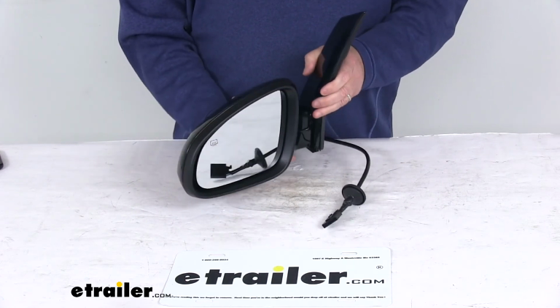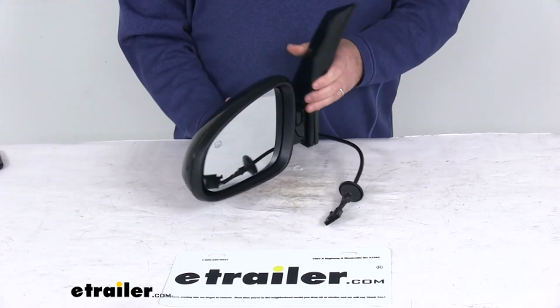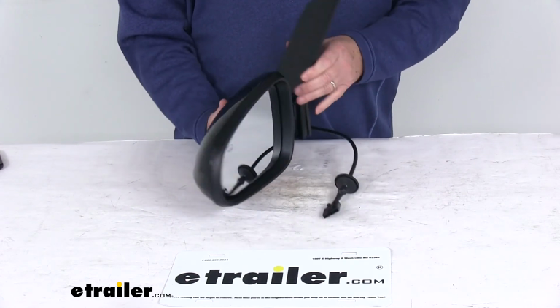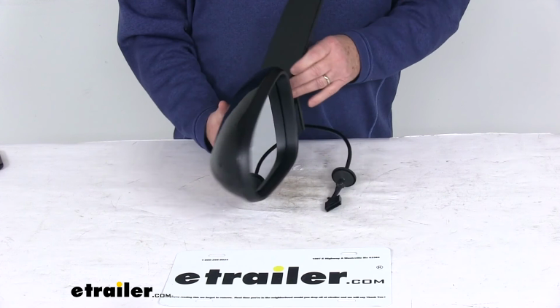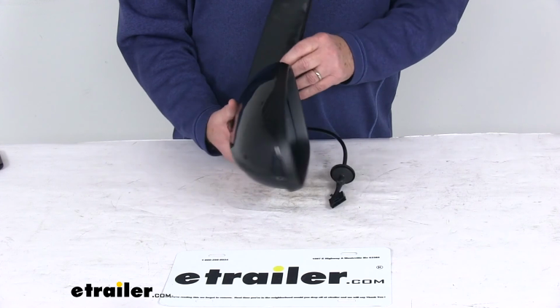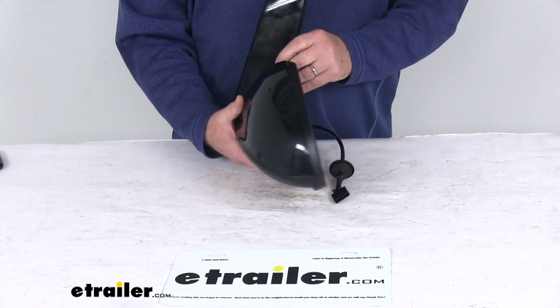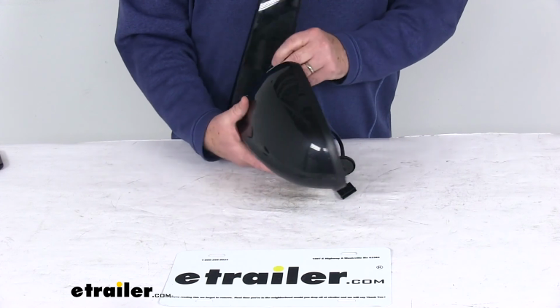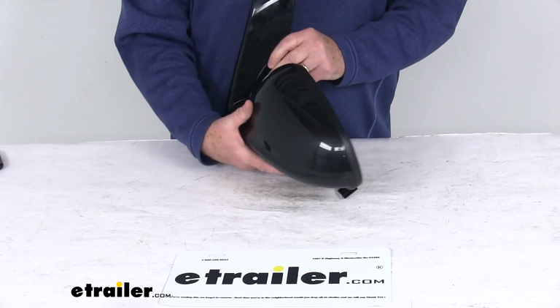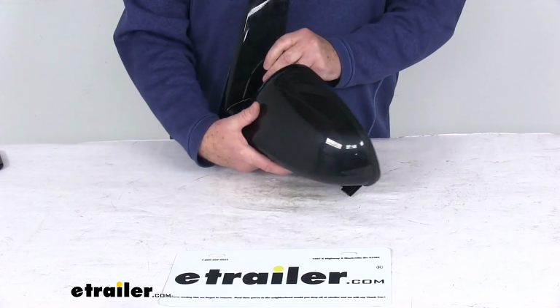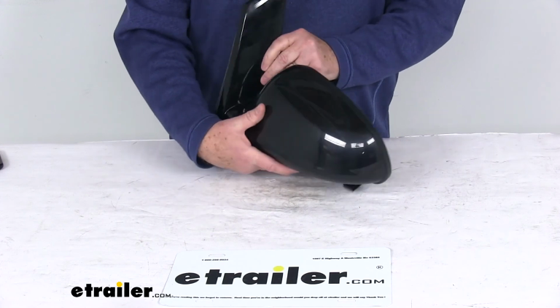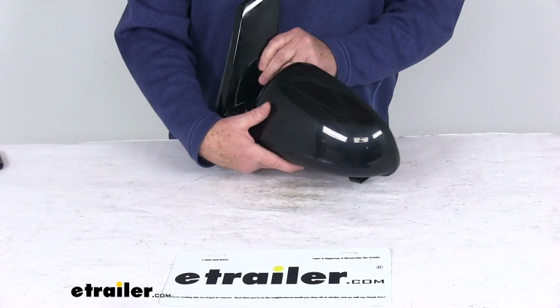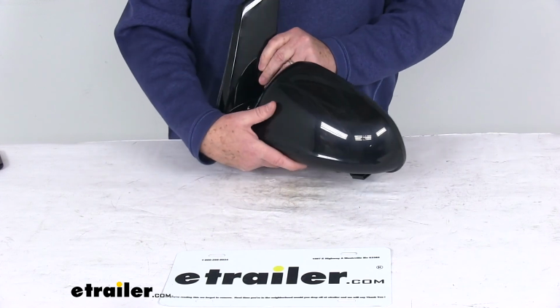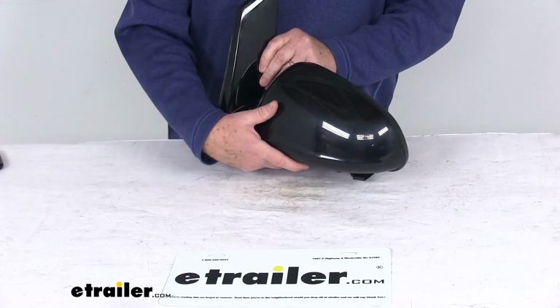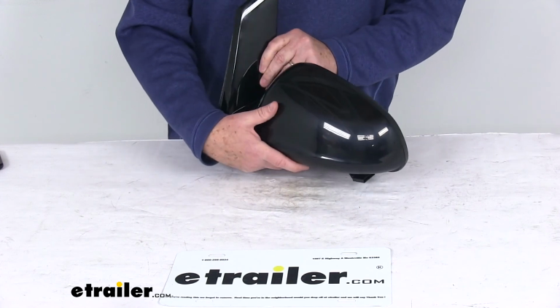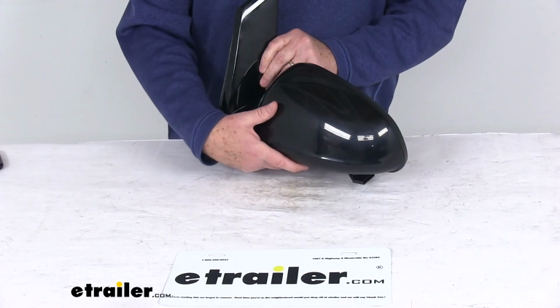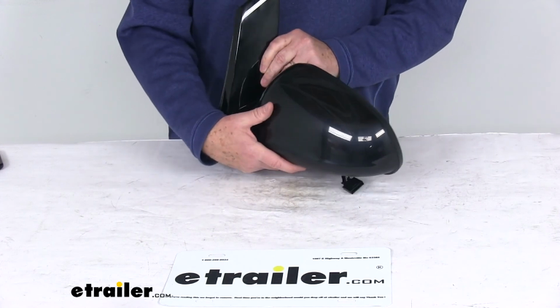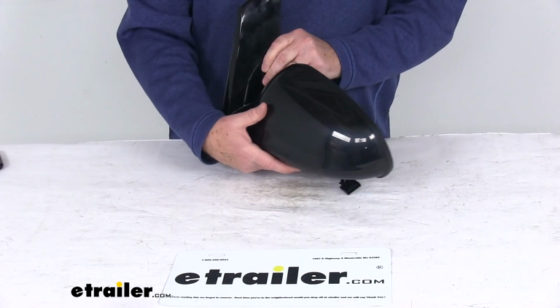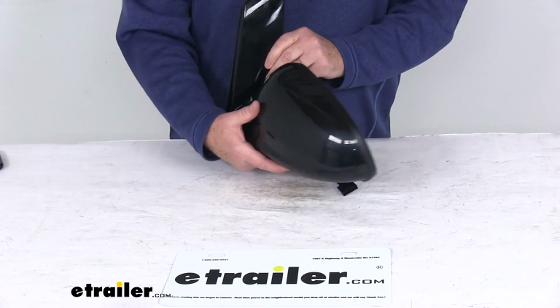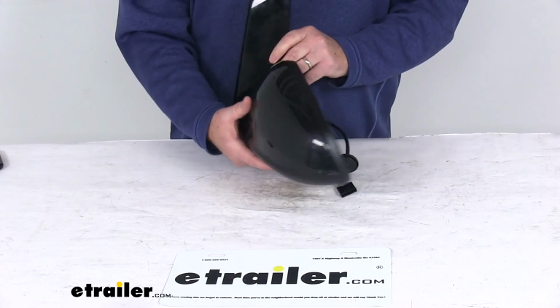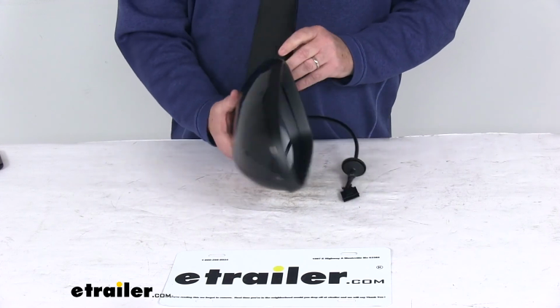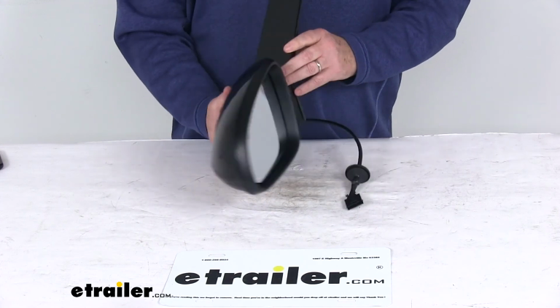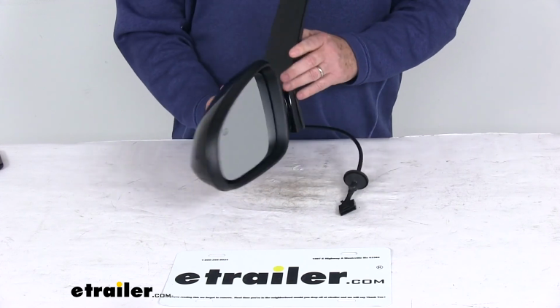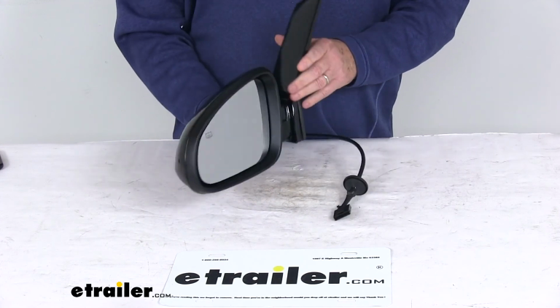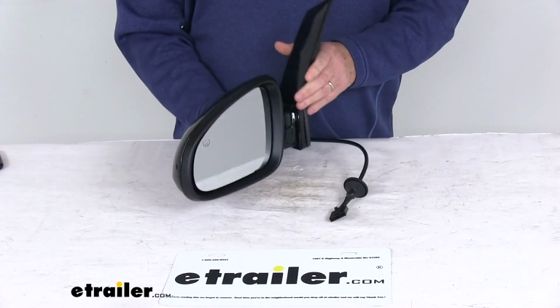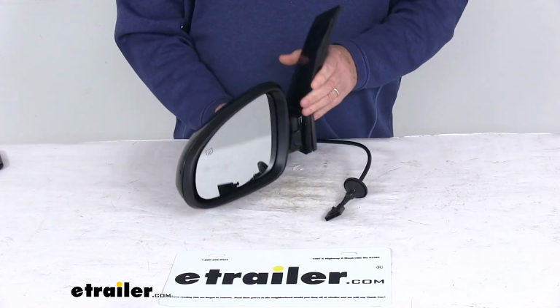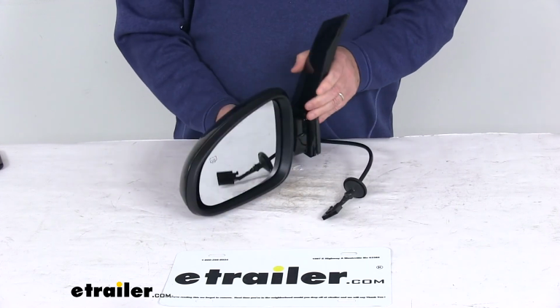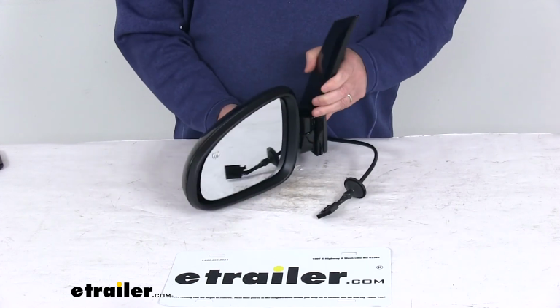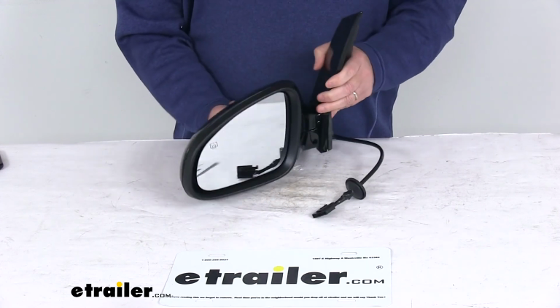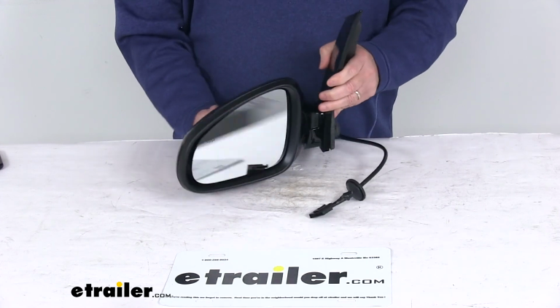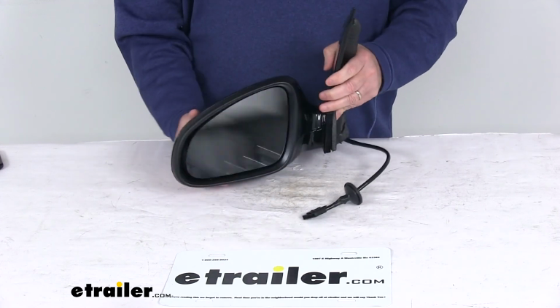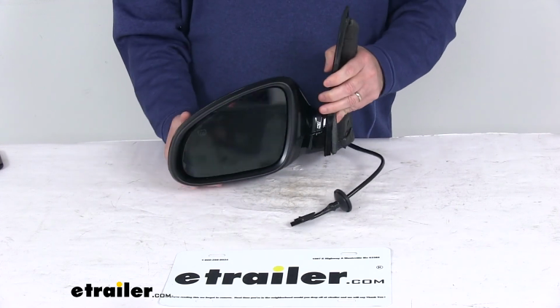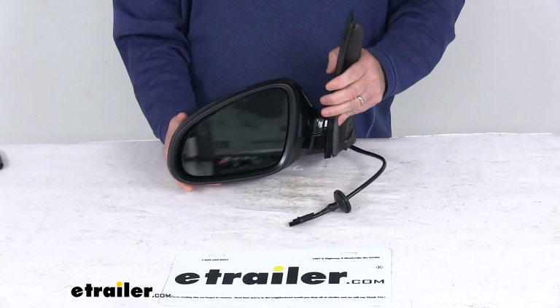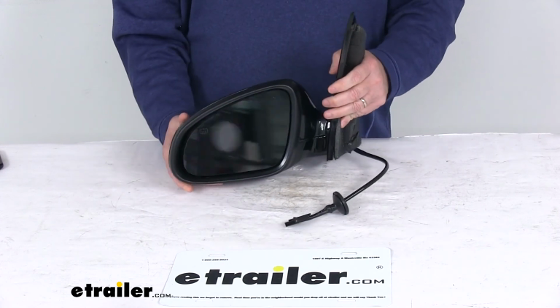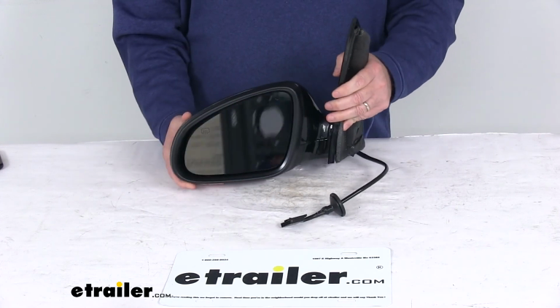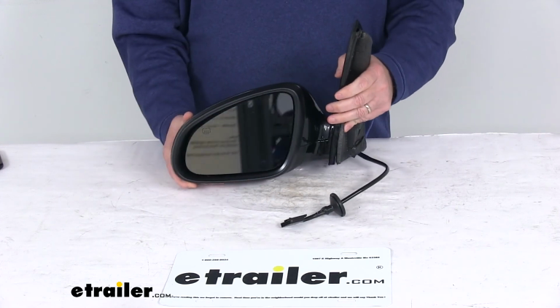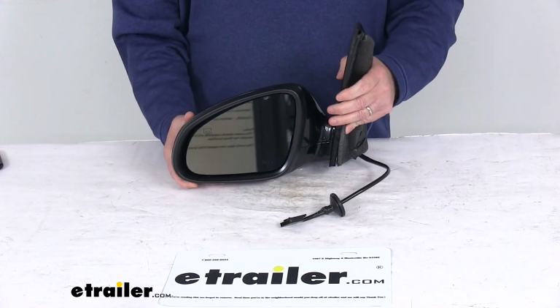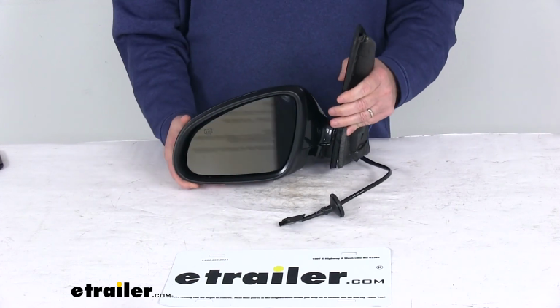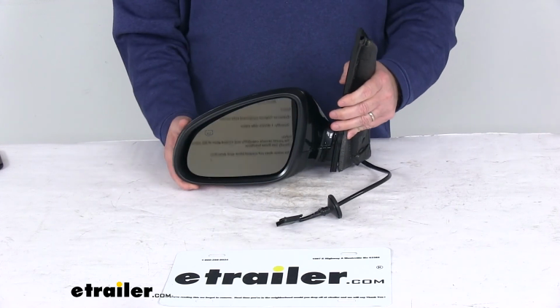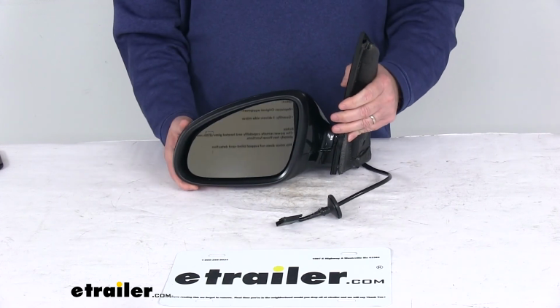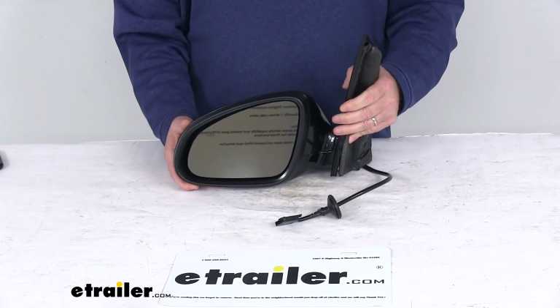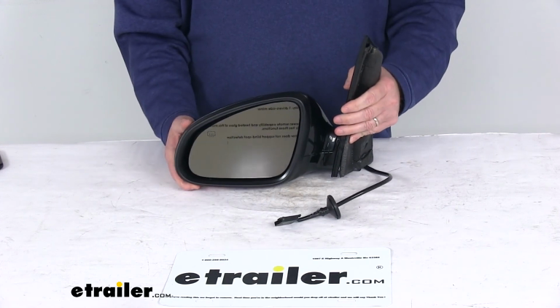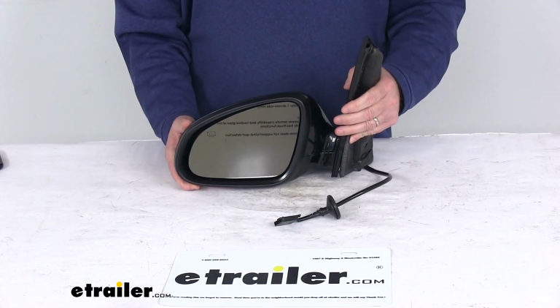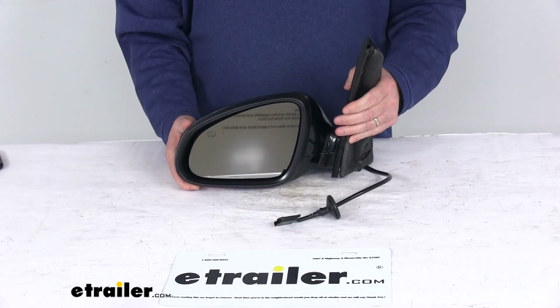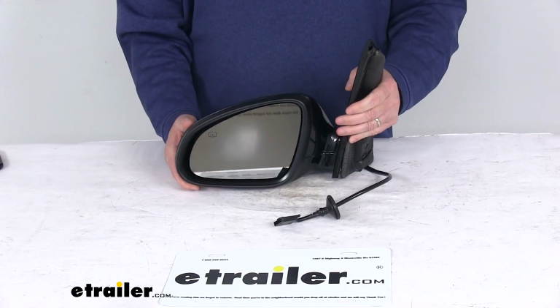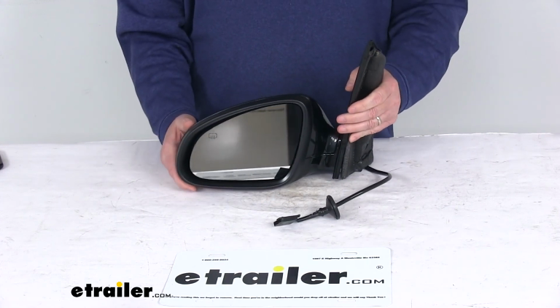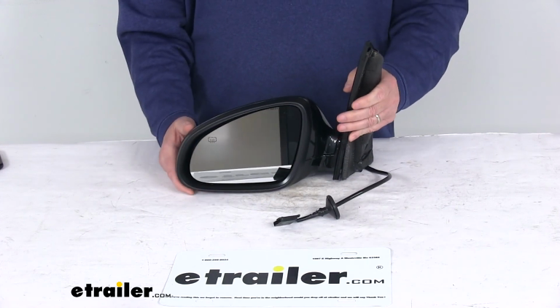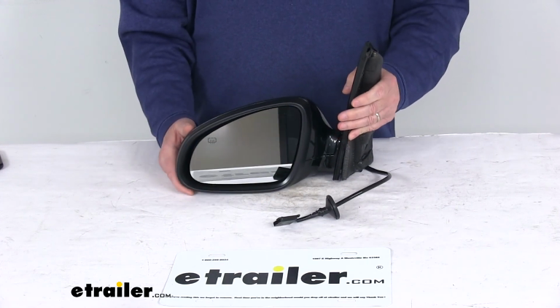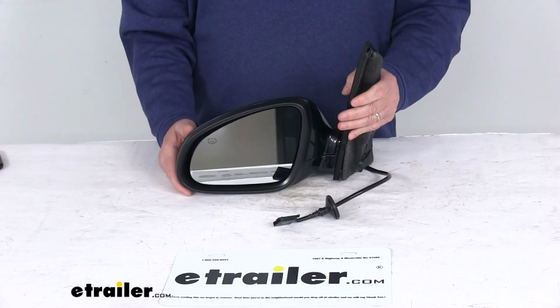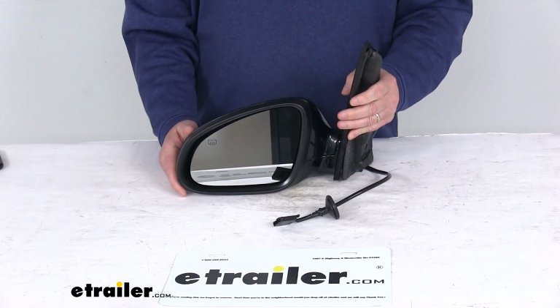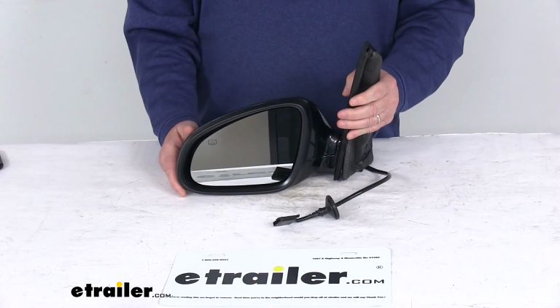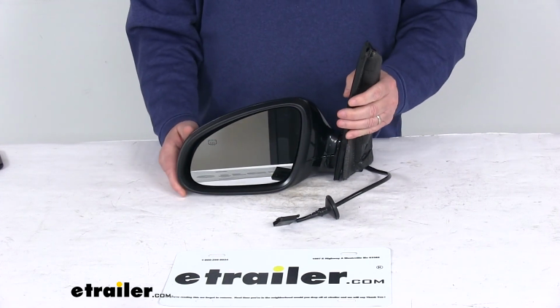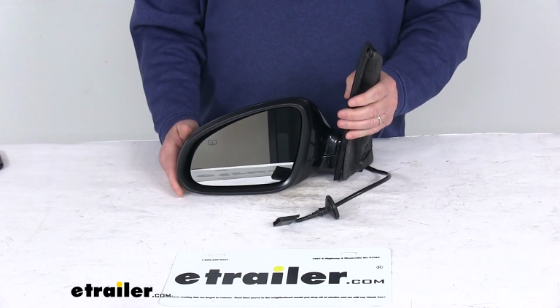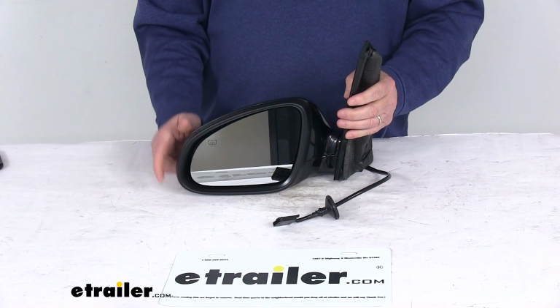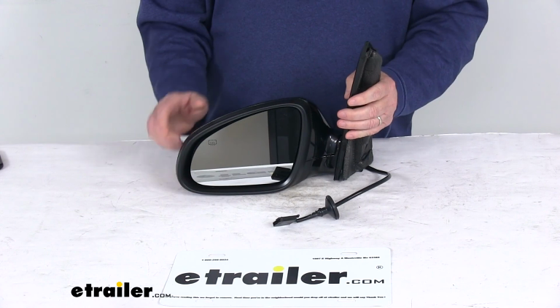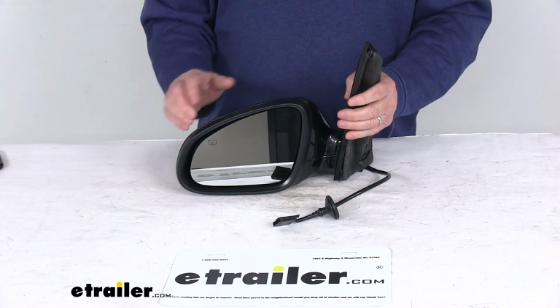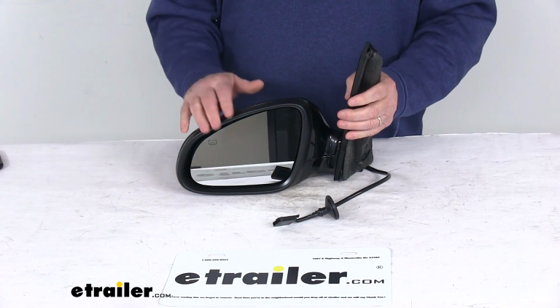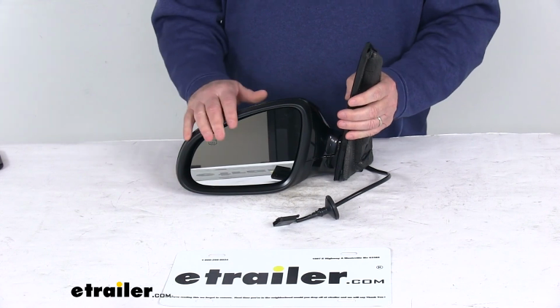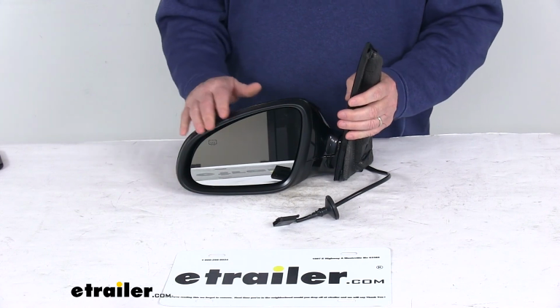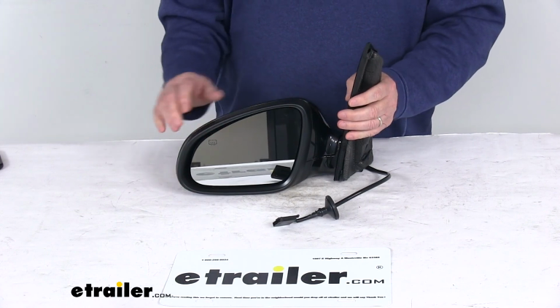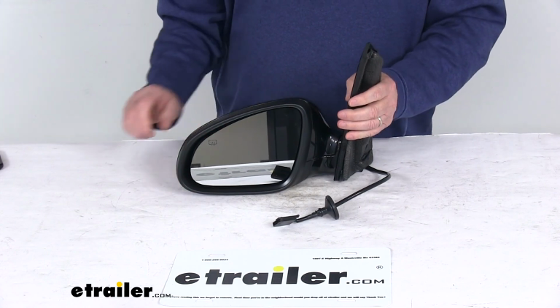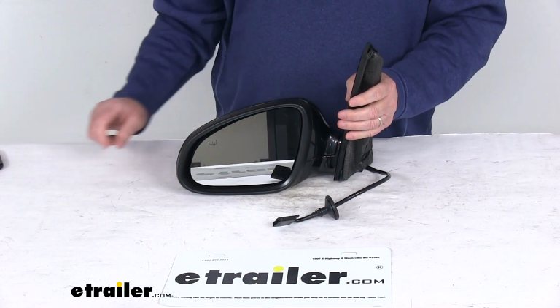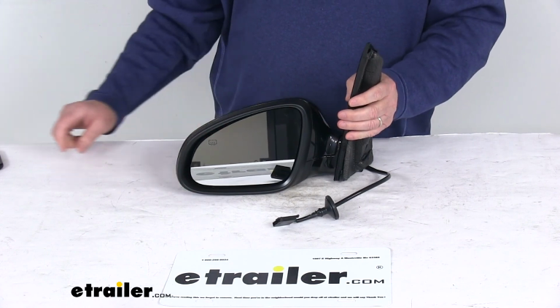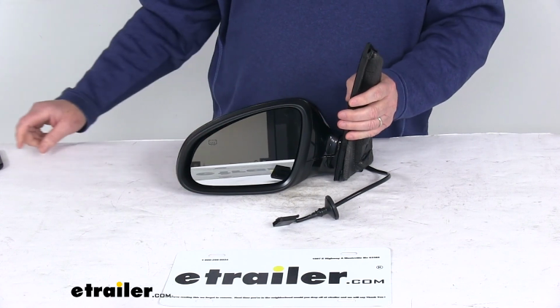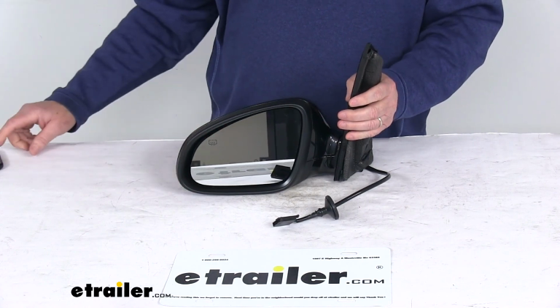That should do it for the review on the K-Source replacement driver's side electric side view mirror with the heat function. Thank you.